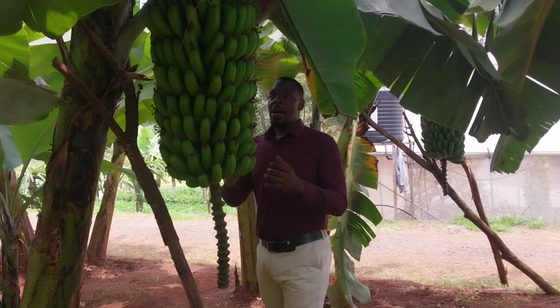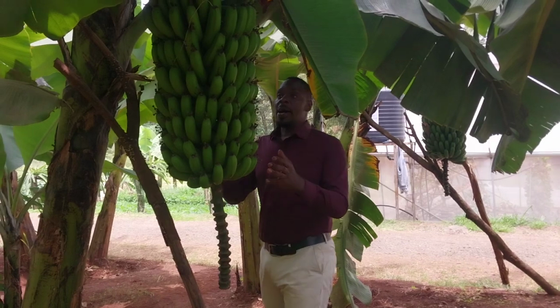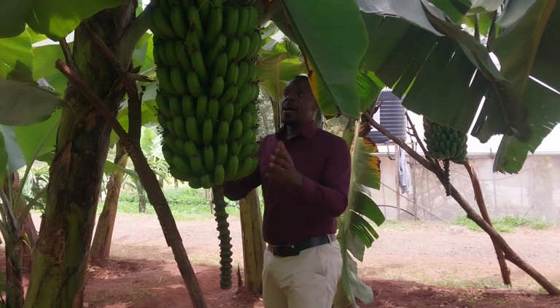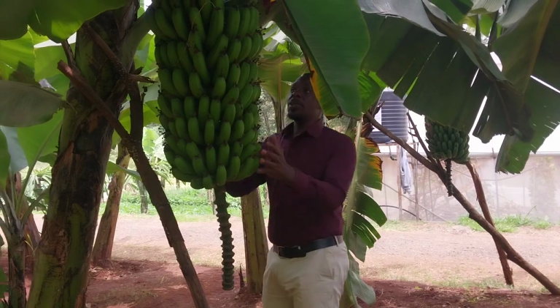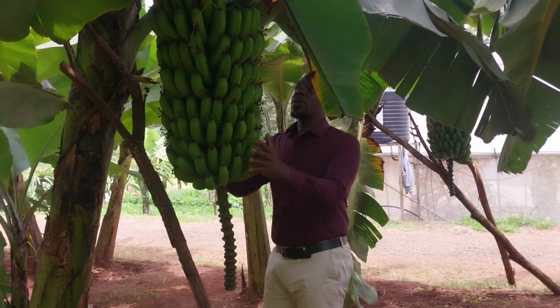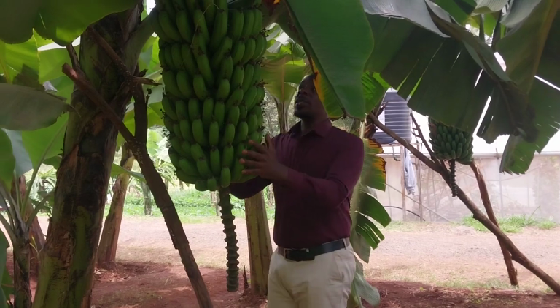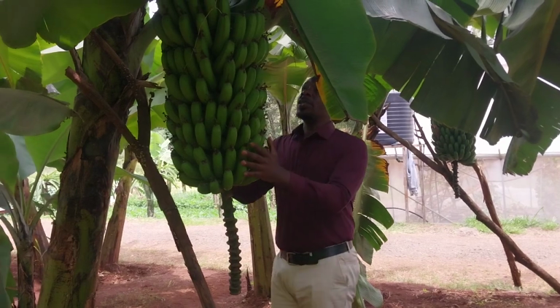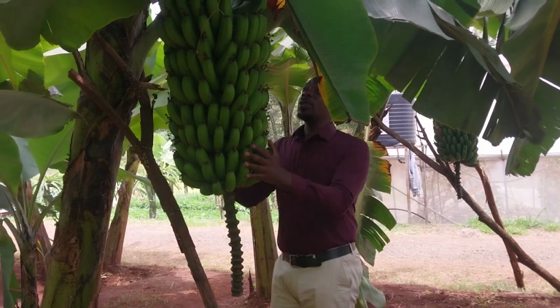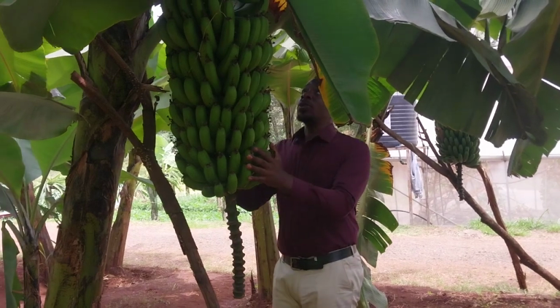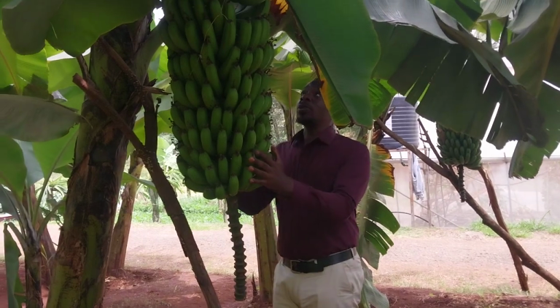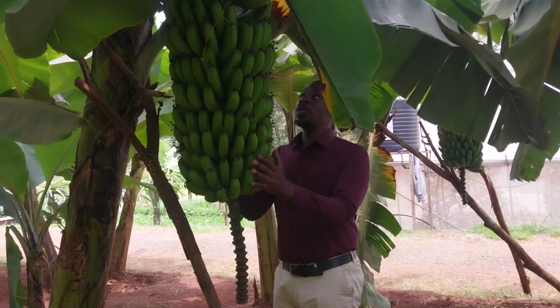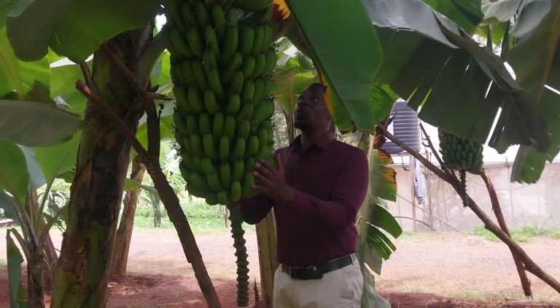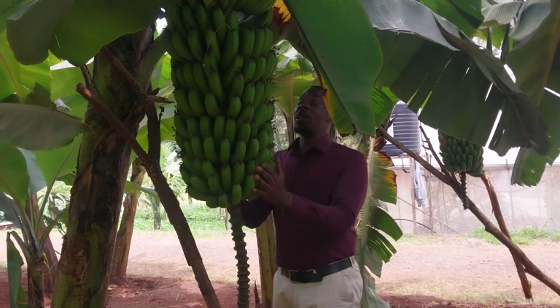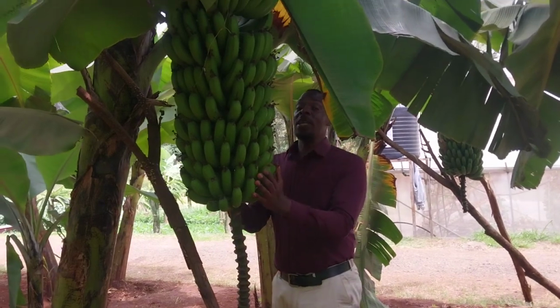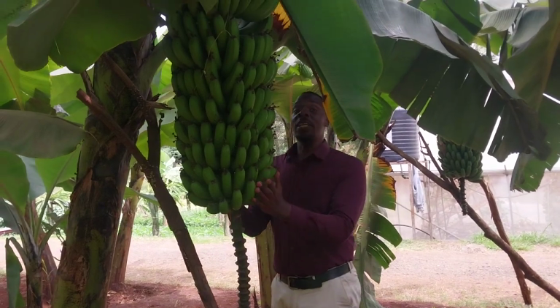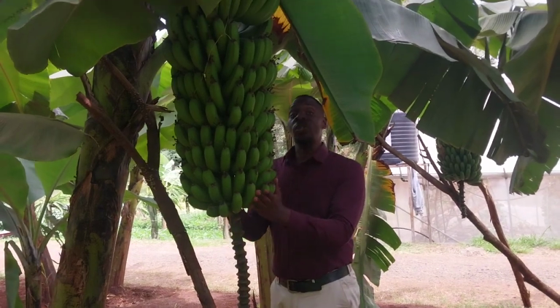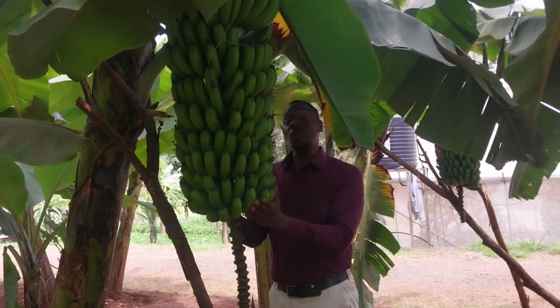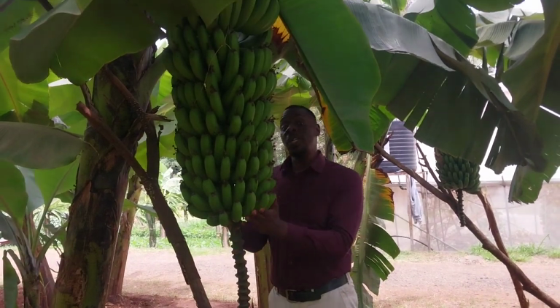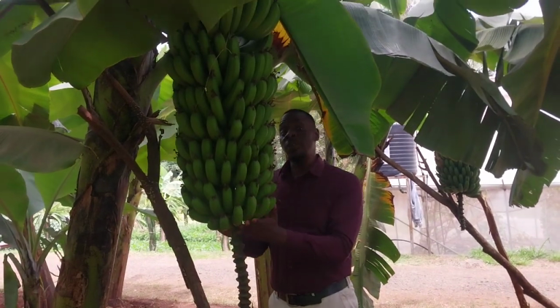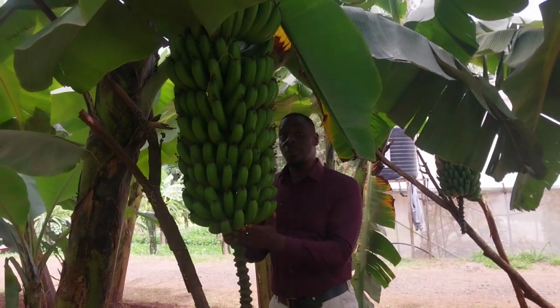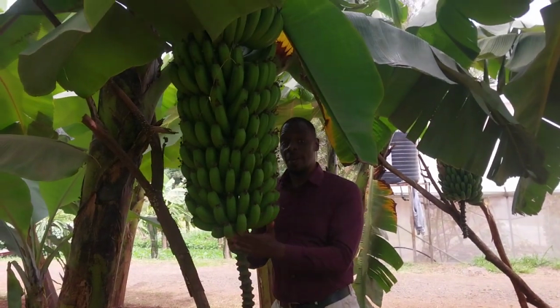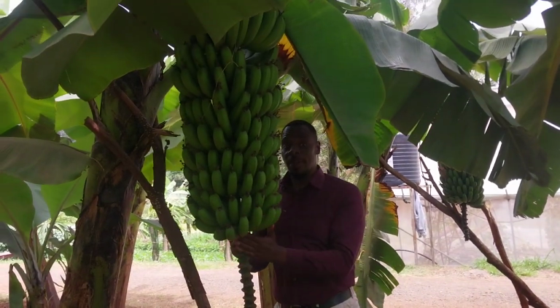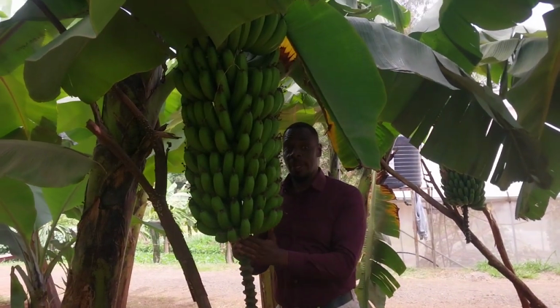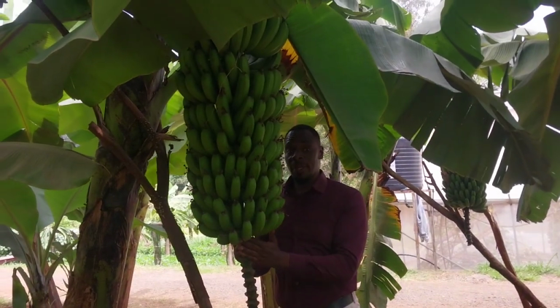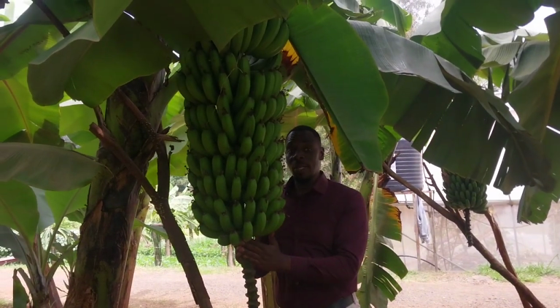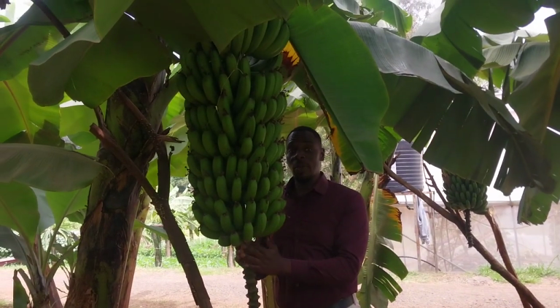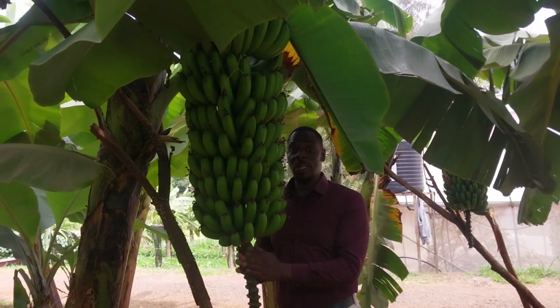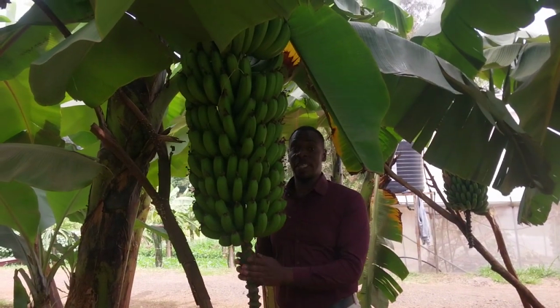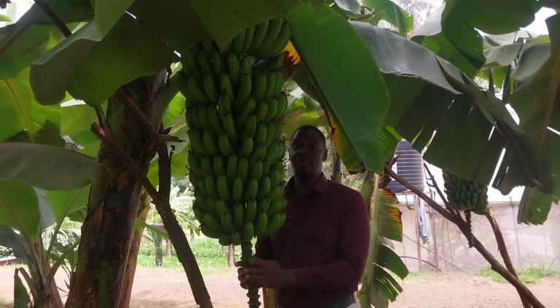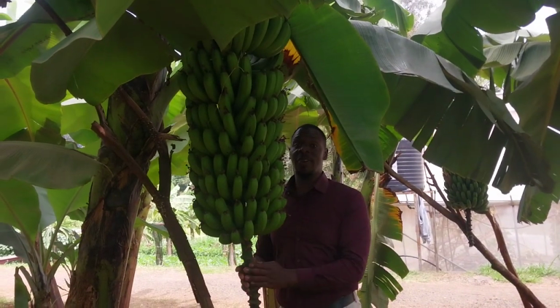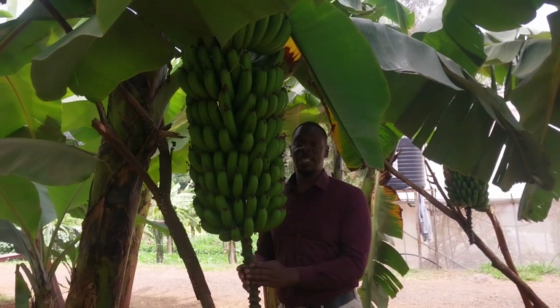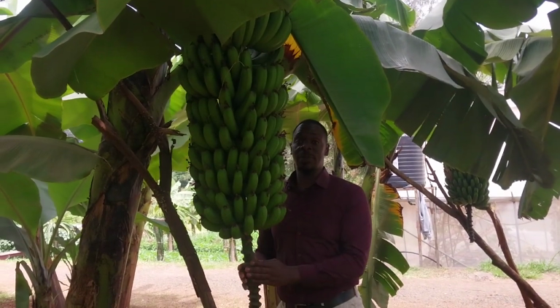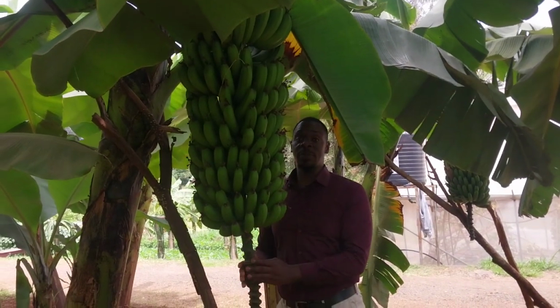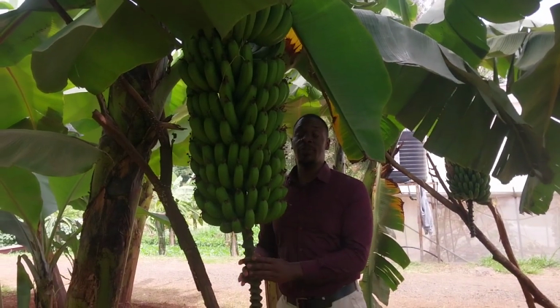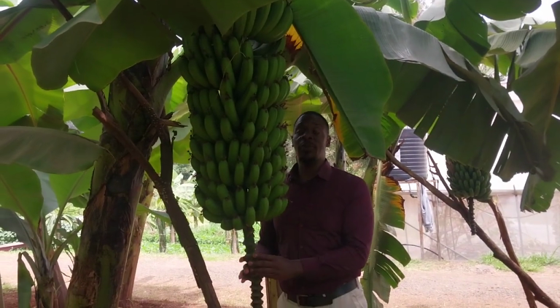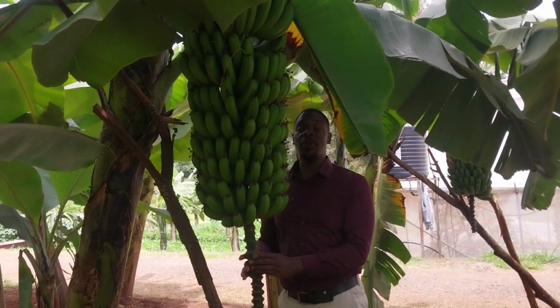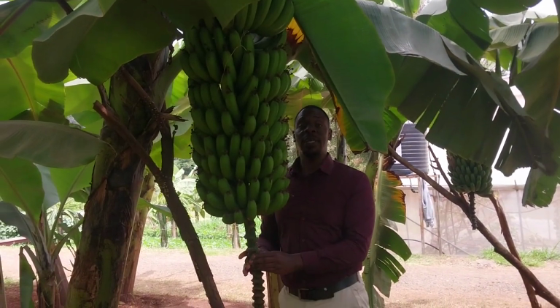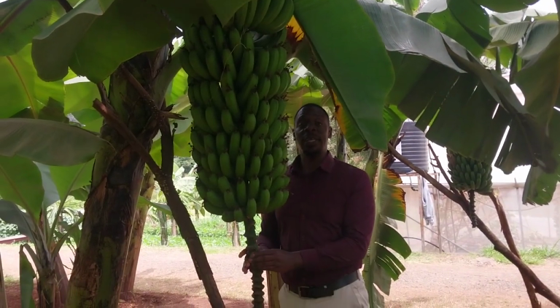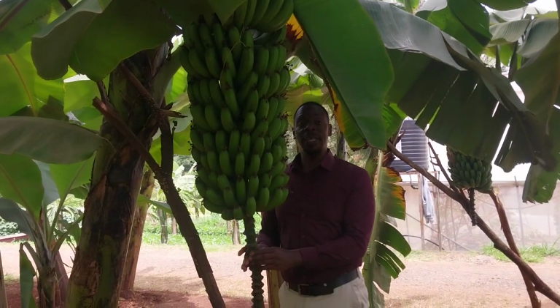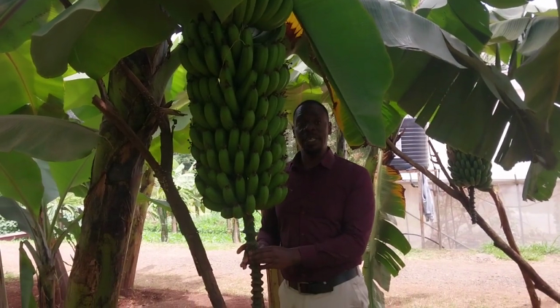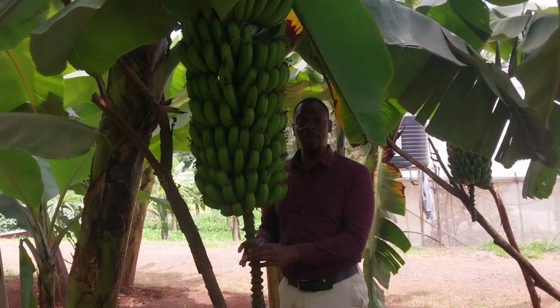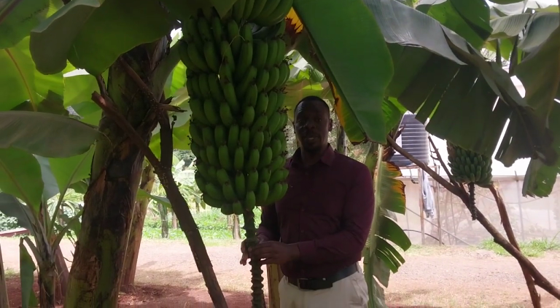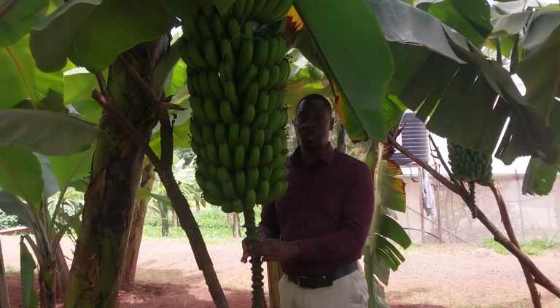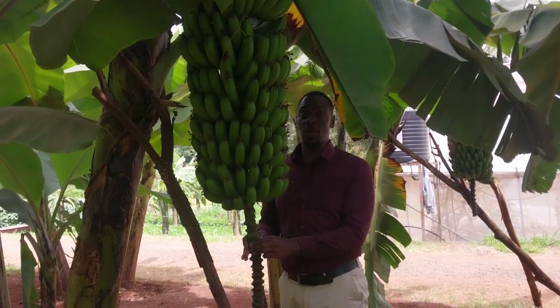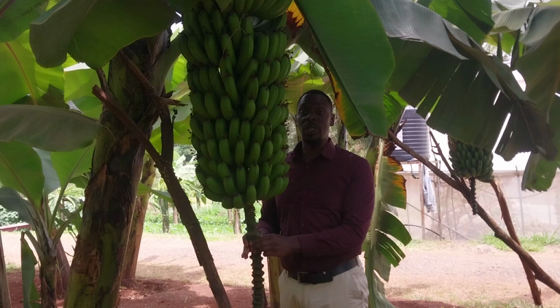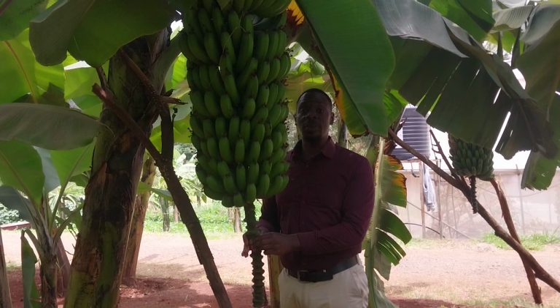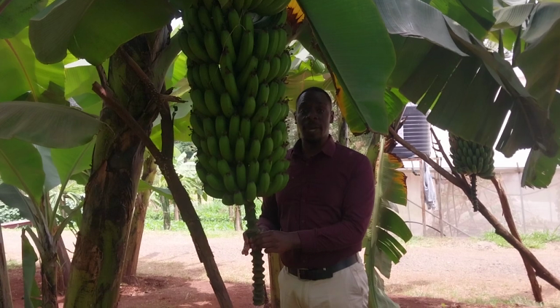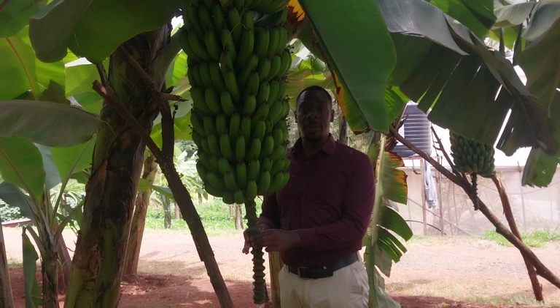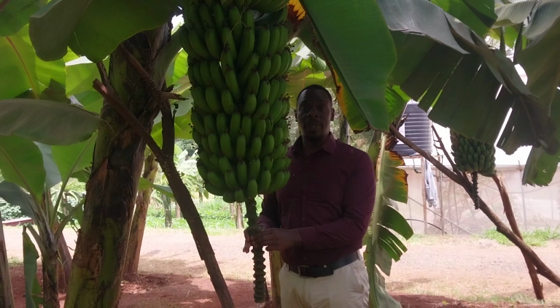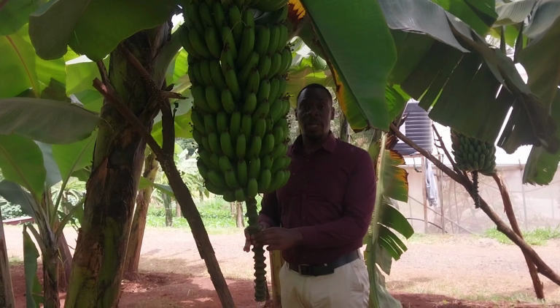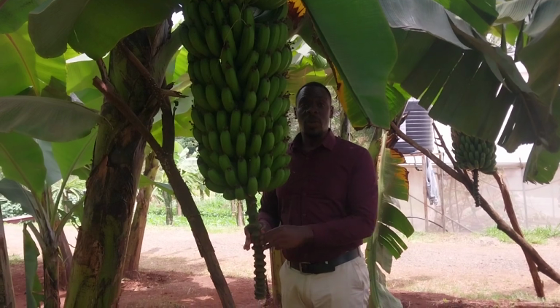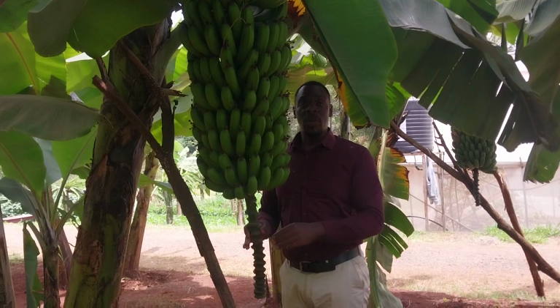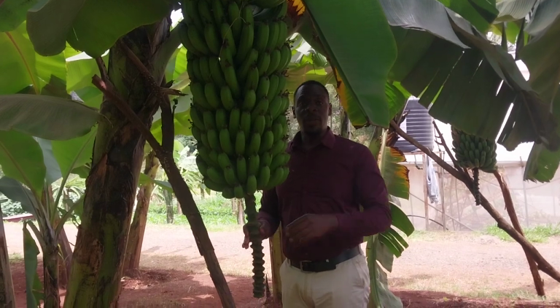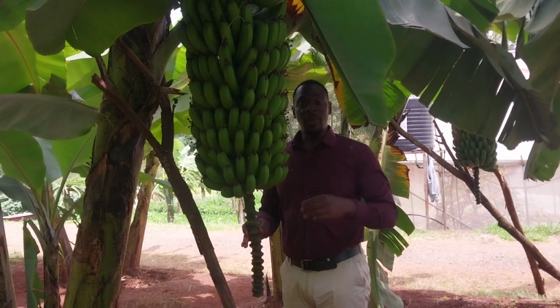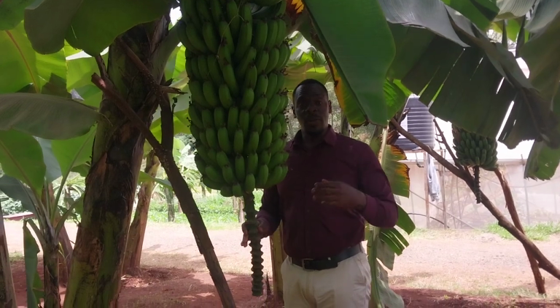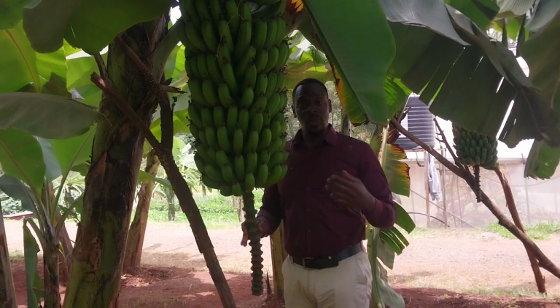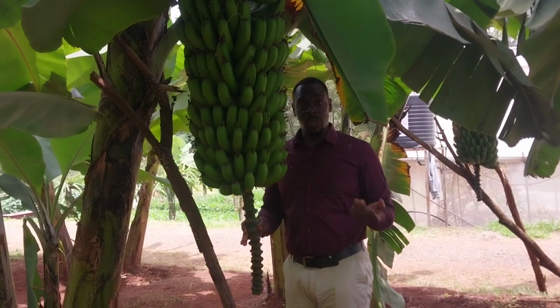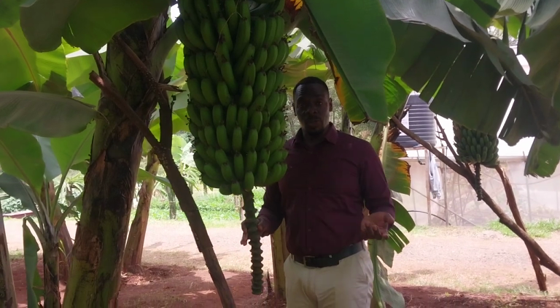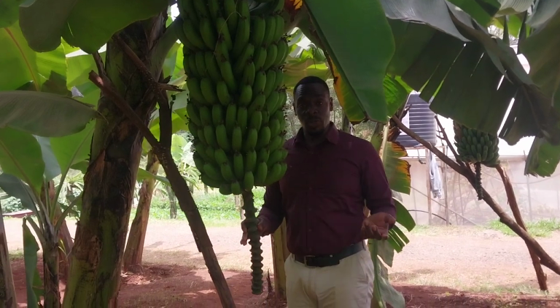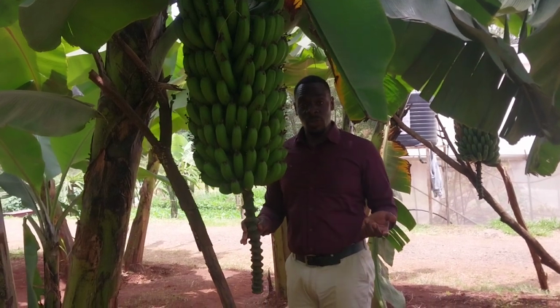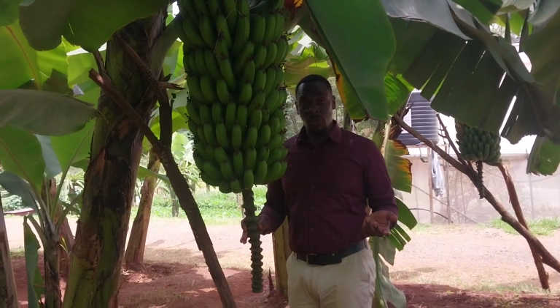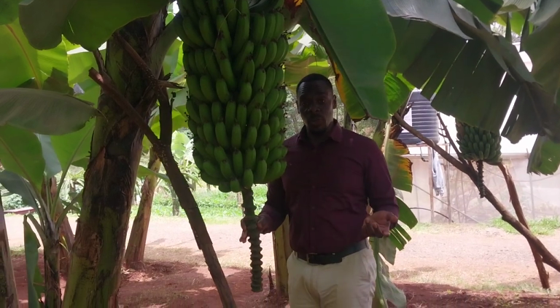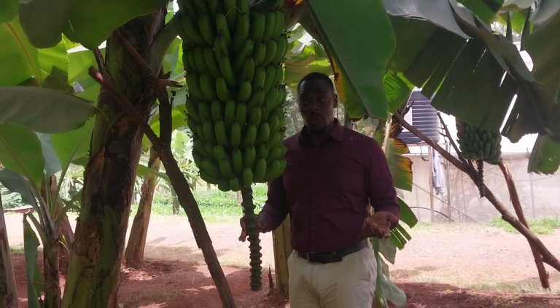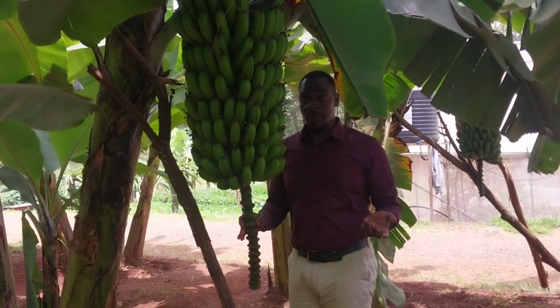As you can see, this one is only for ripening. This one is advisable for eating when it's only ripe. We have the ones that you use for cooking.